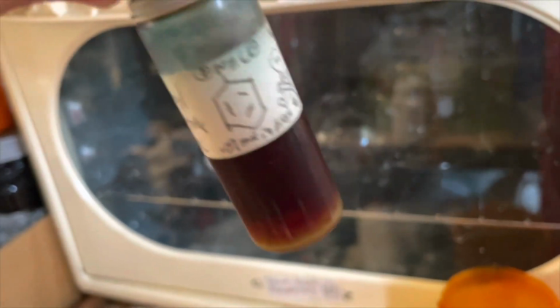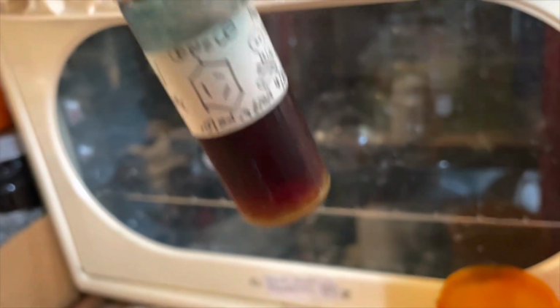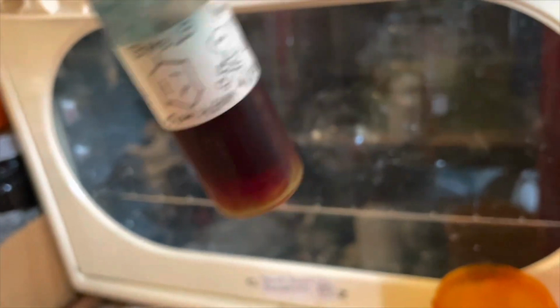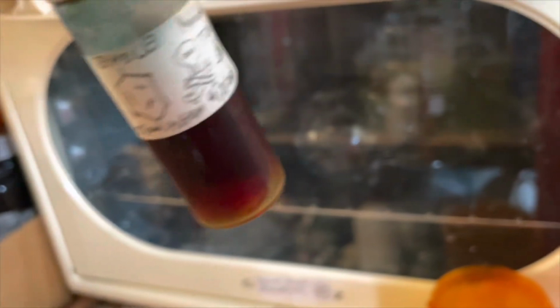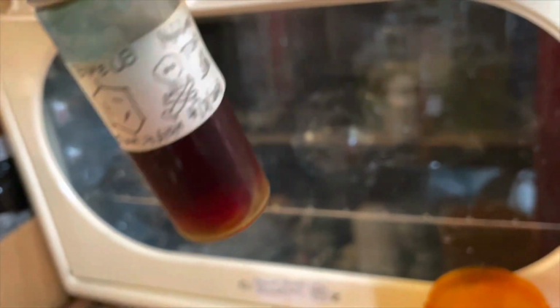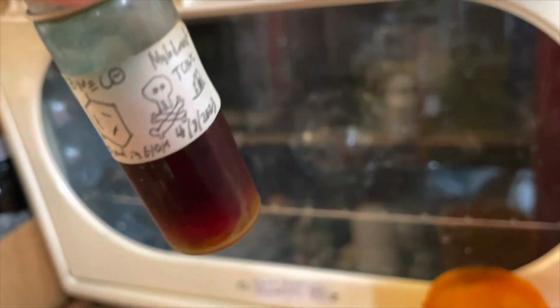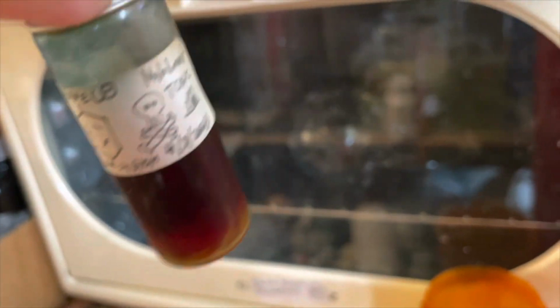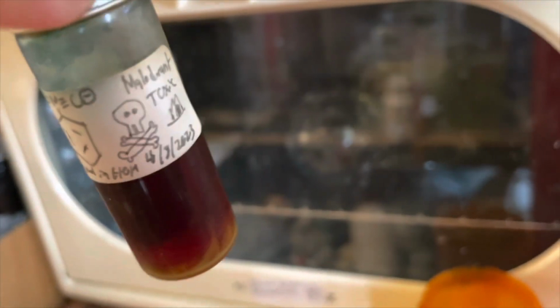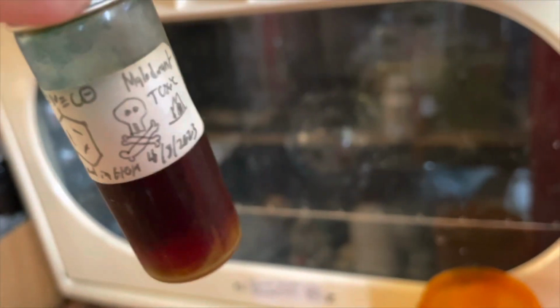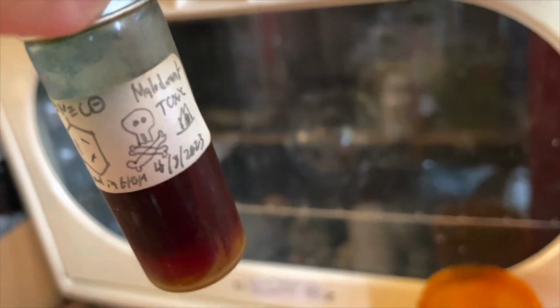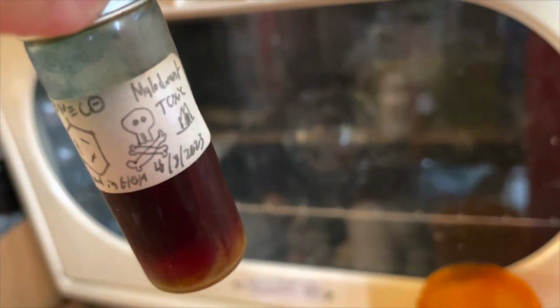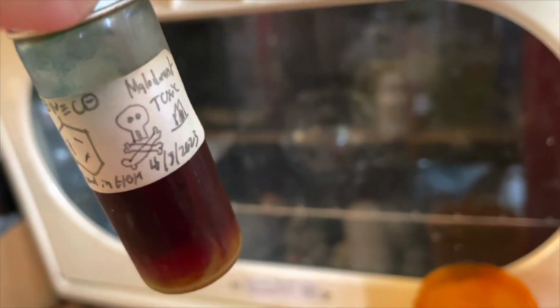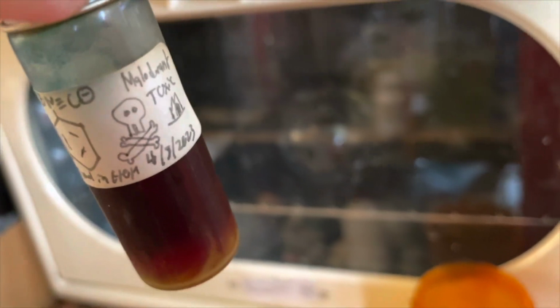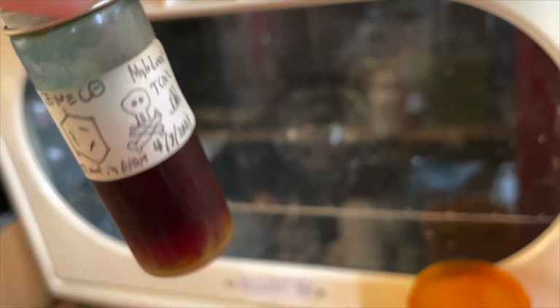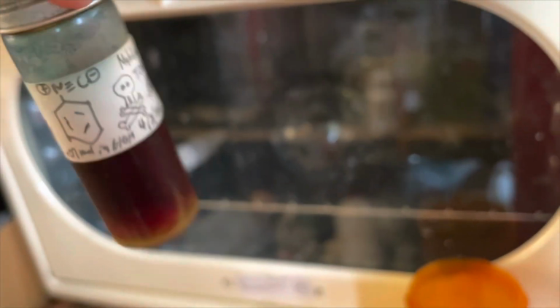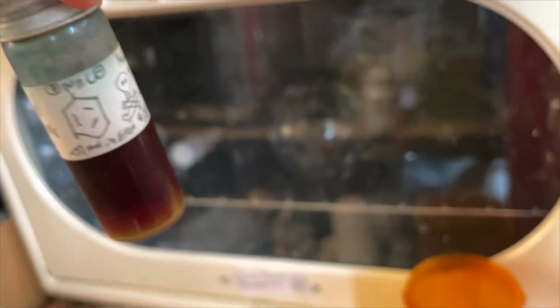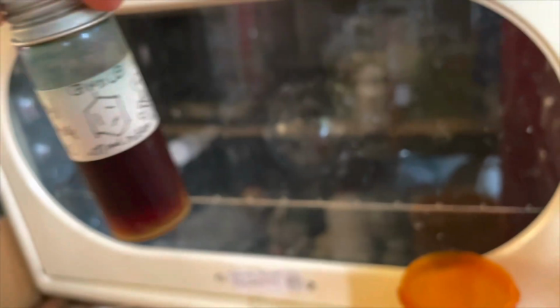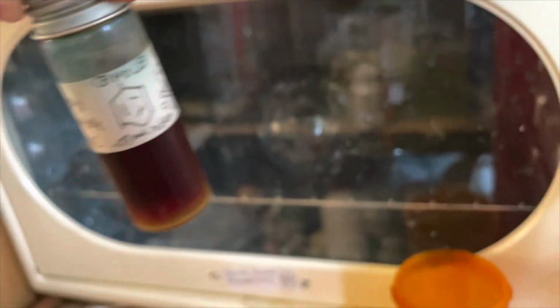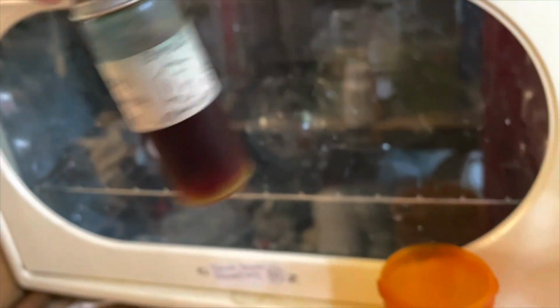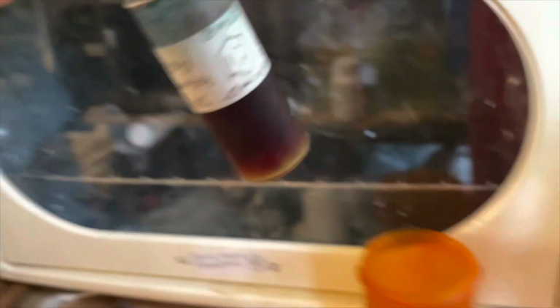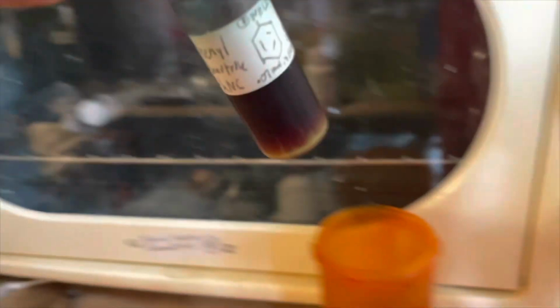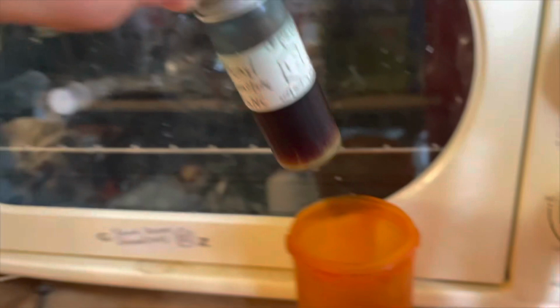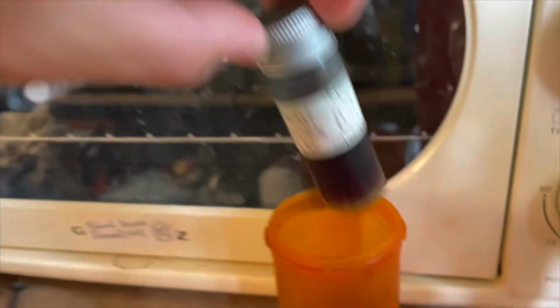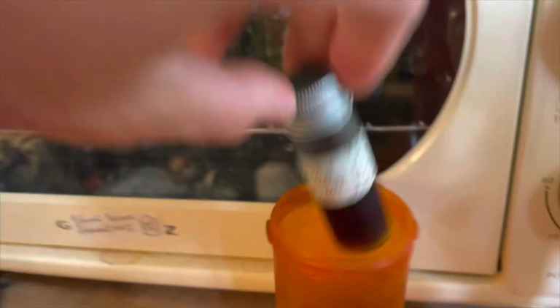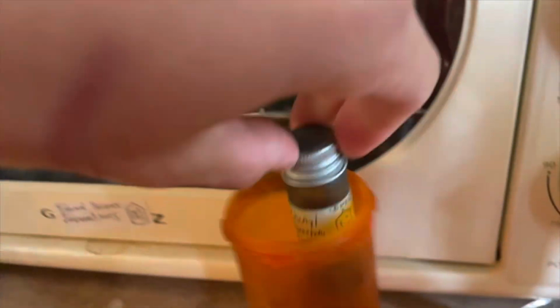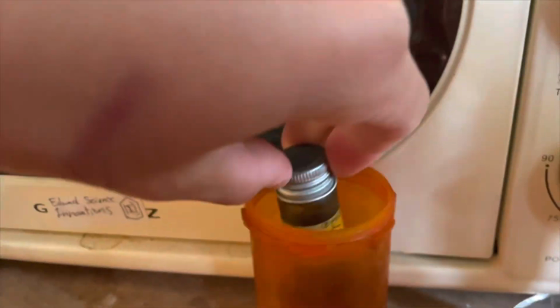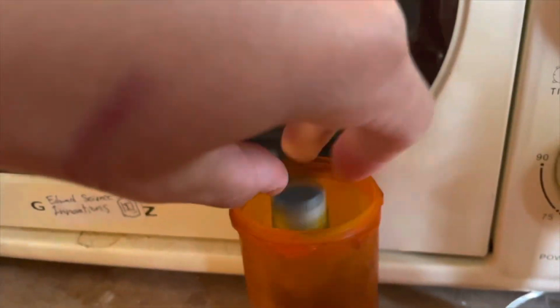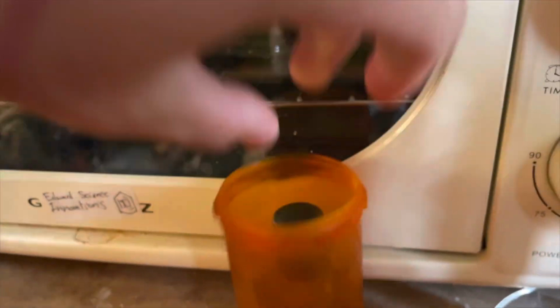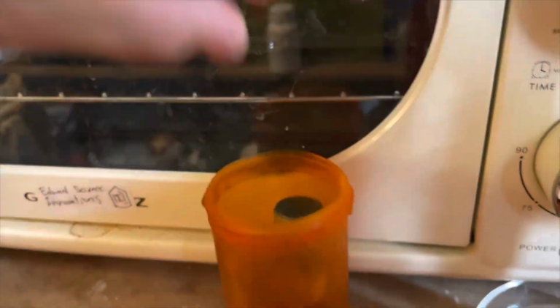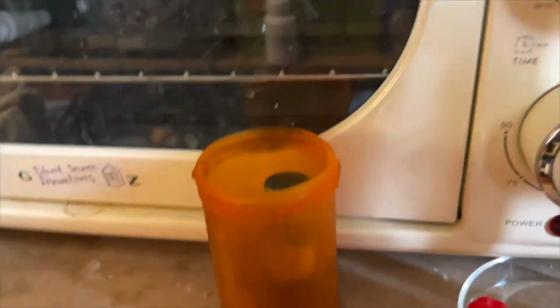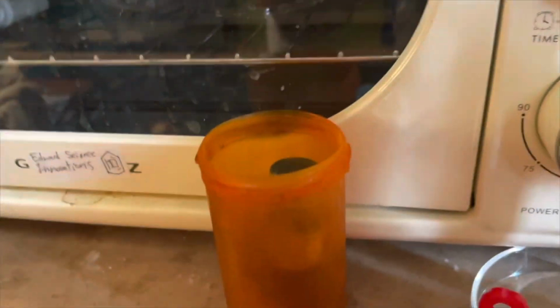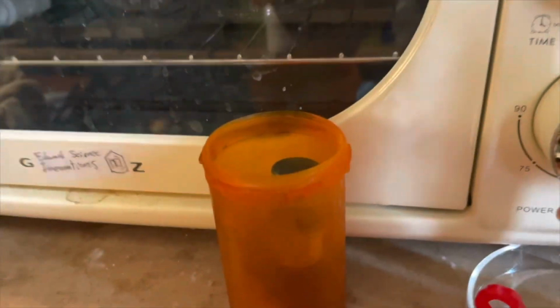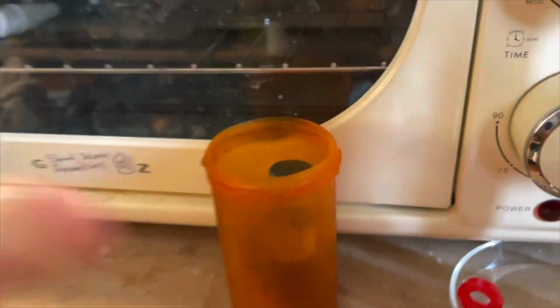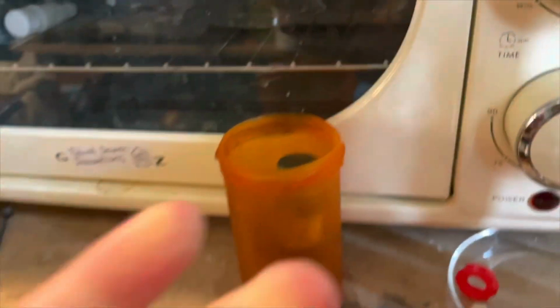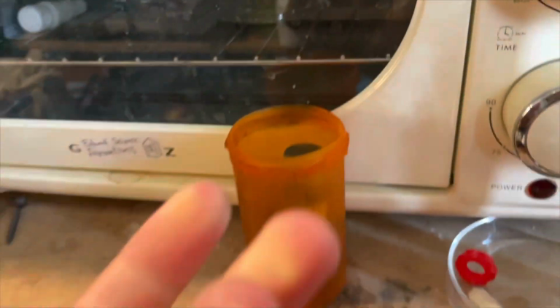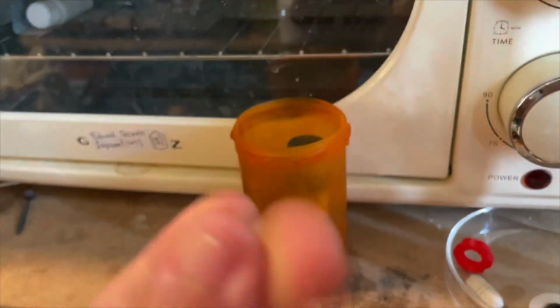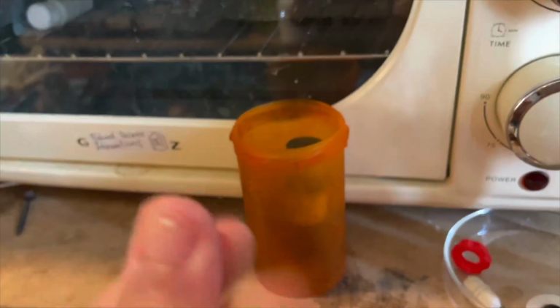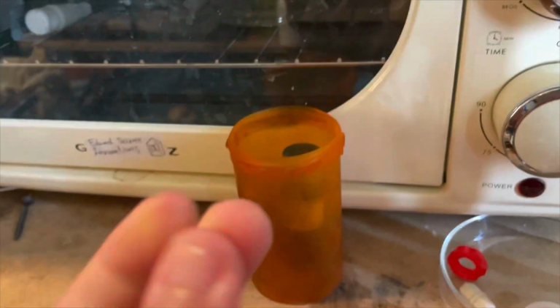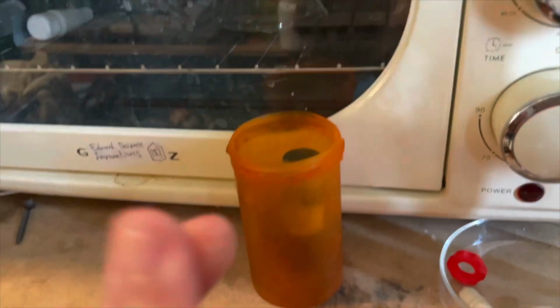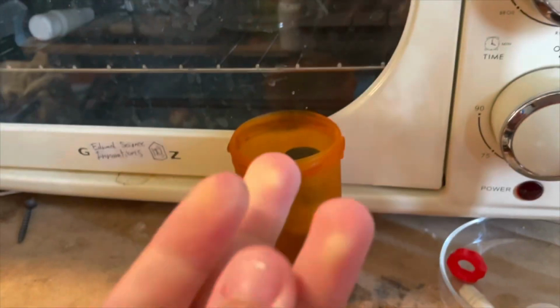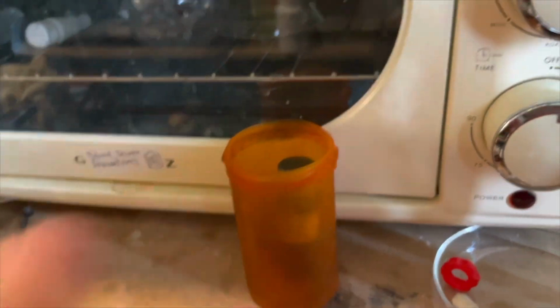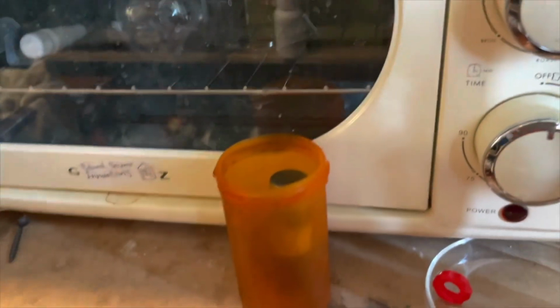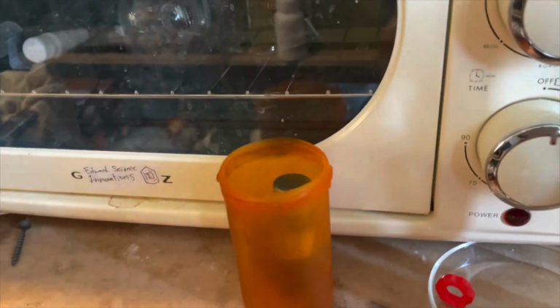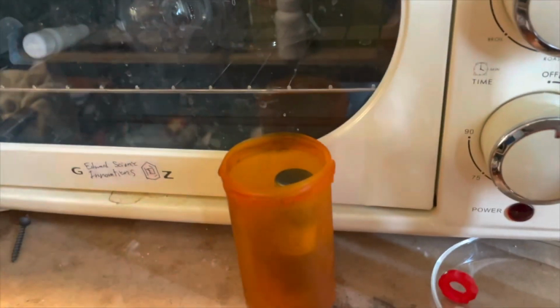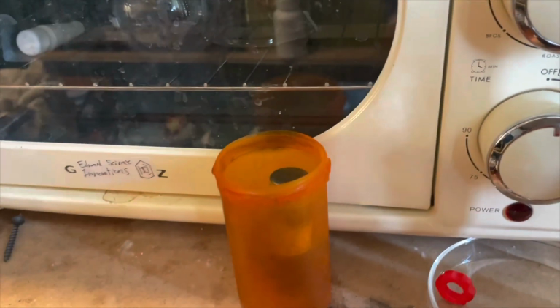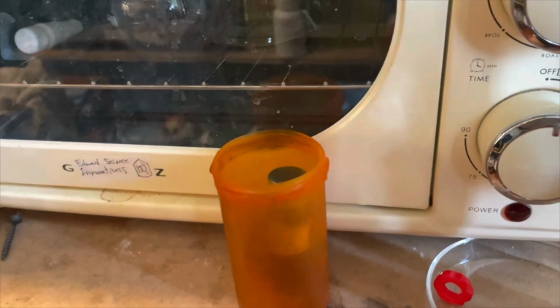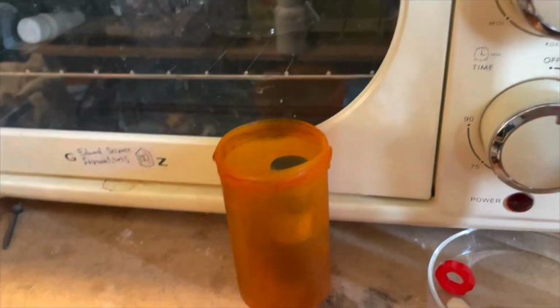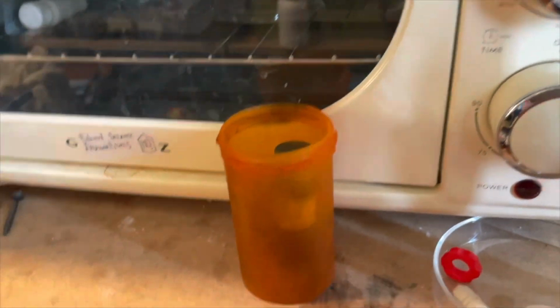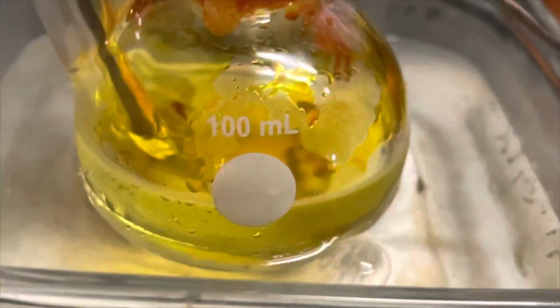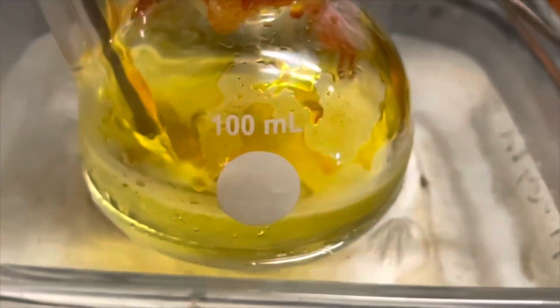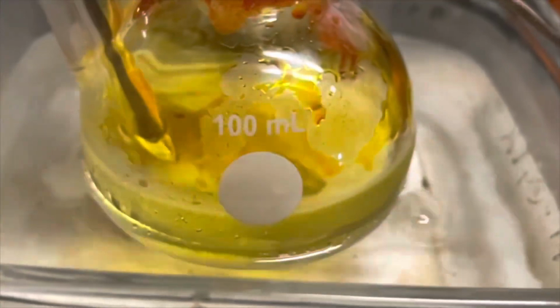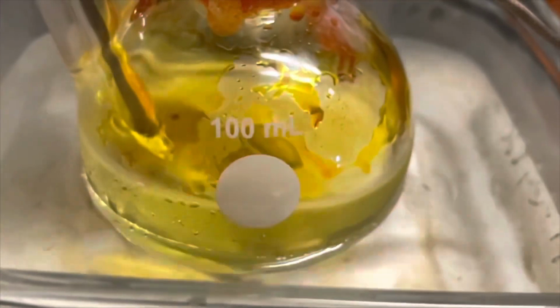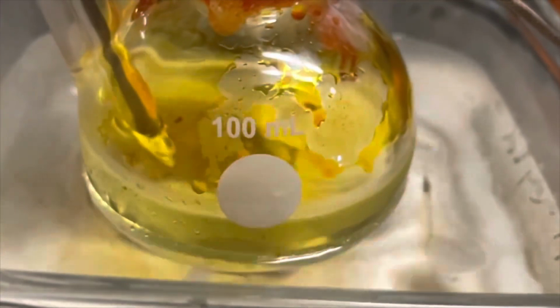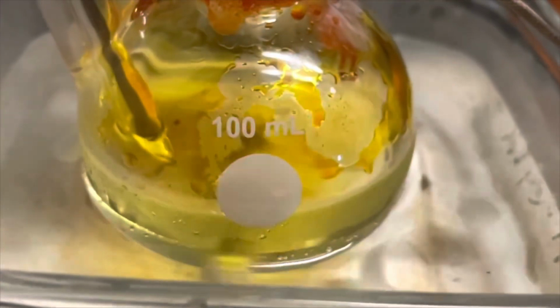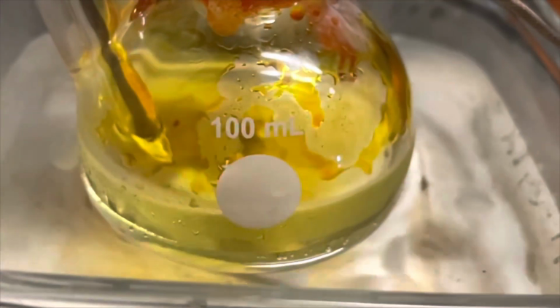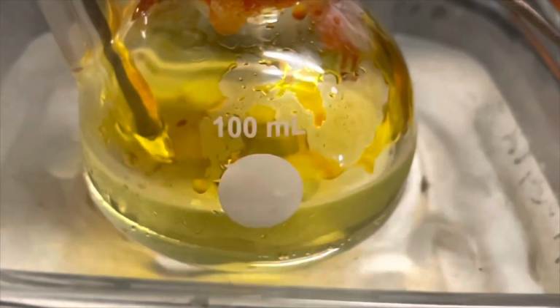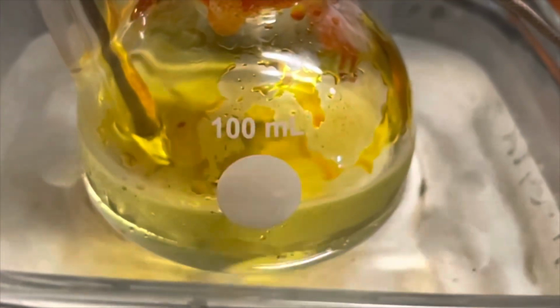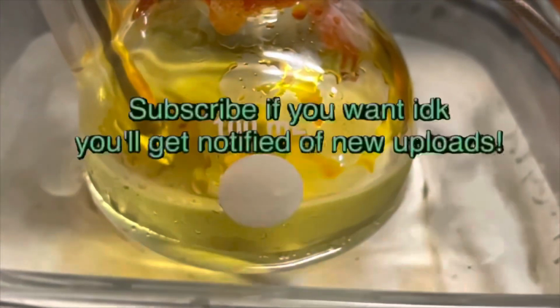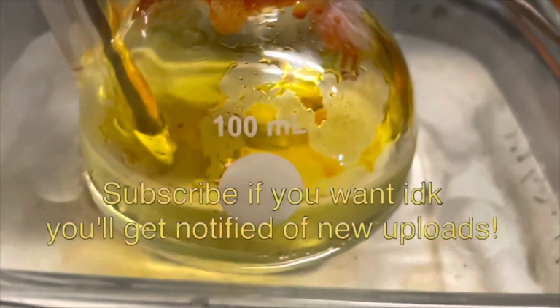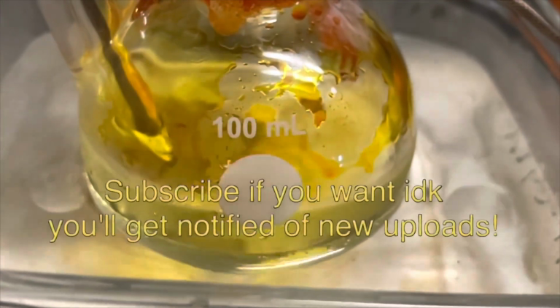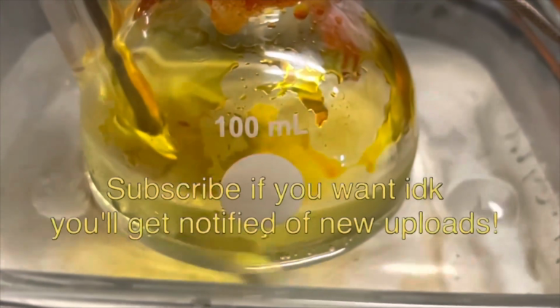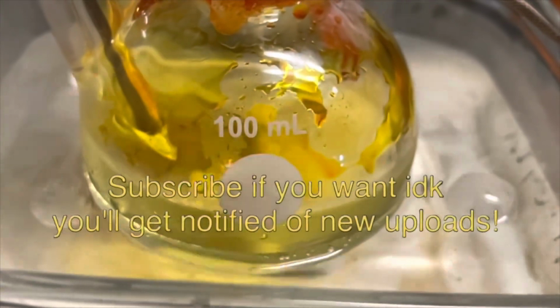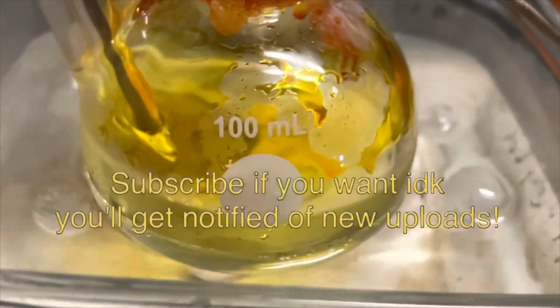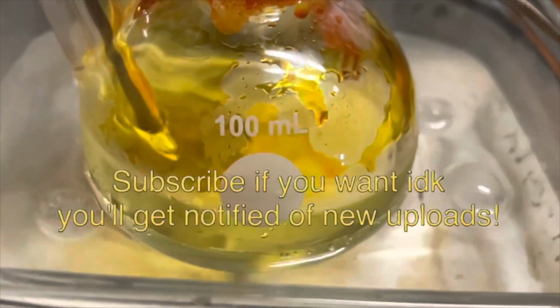Also, I still have no idea why everything in my fridge is going blue. I literally have no idea. But anyways, that's it for this video.